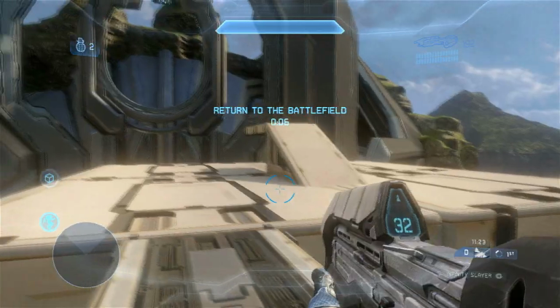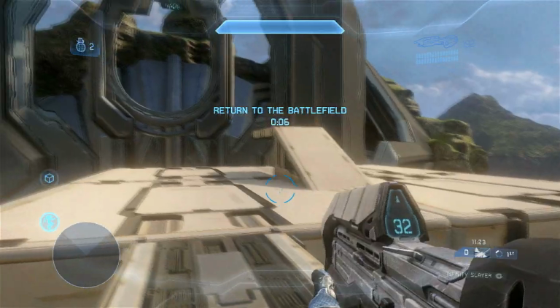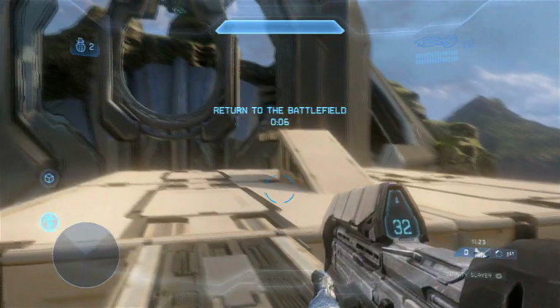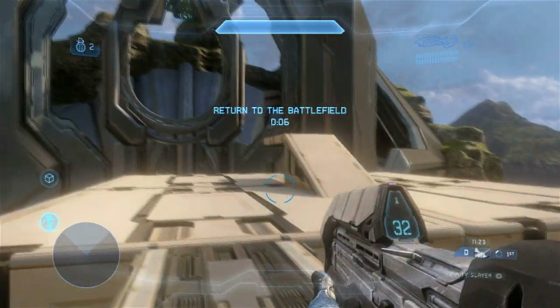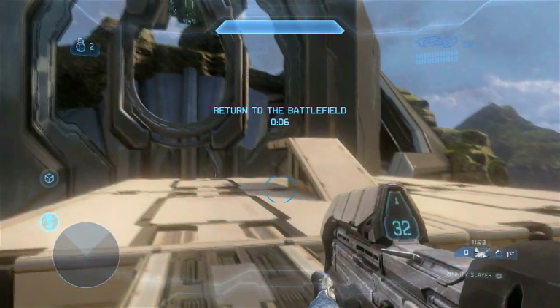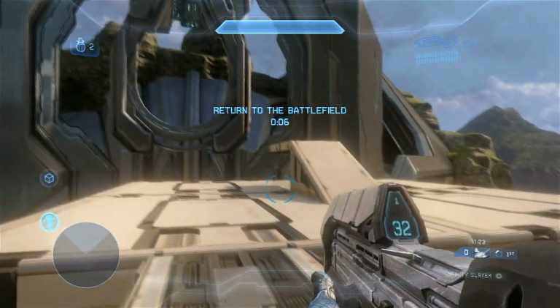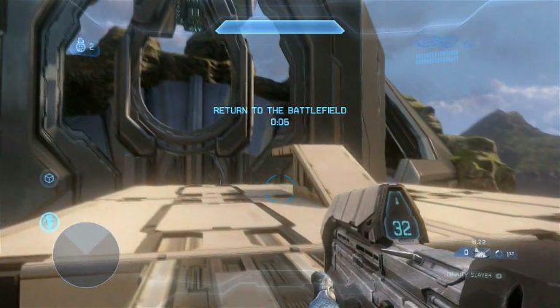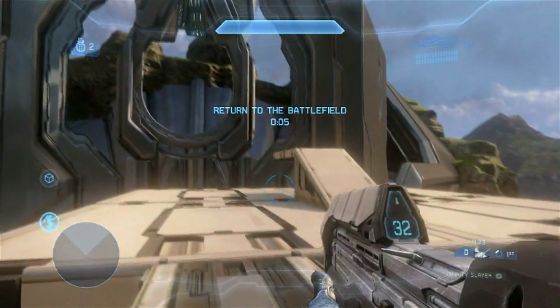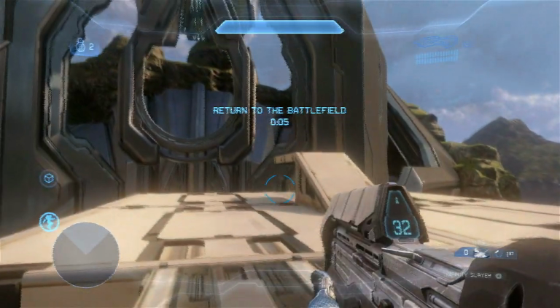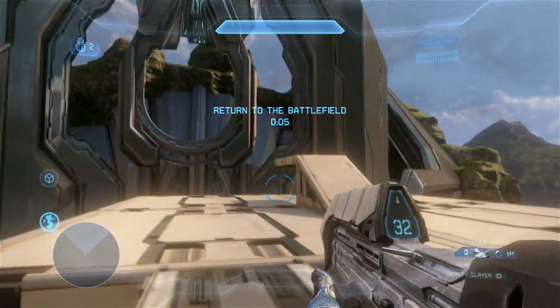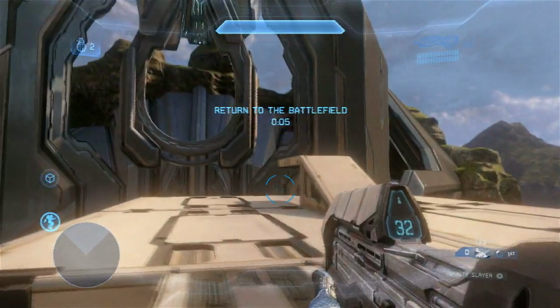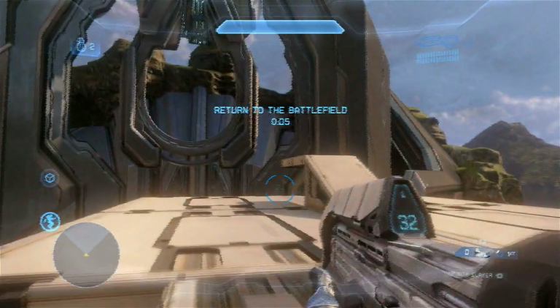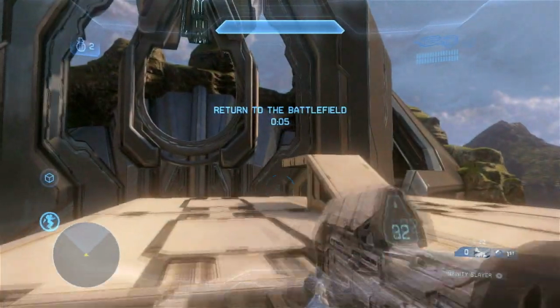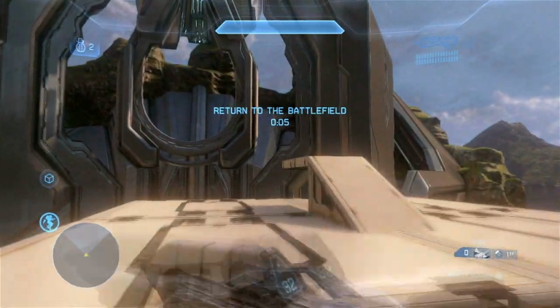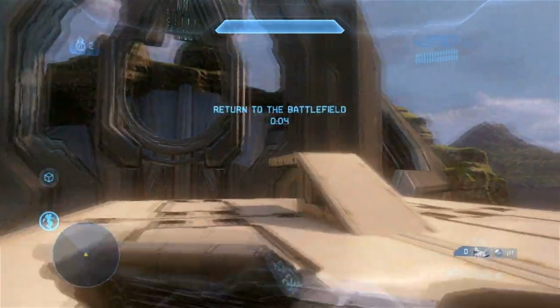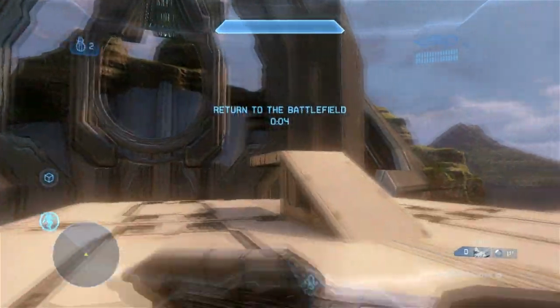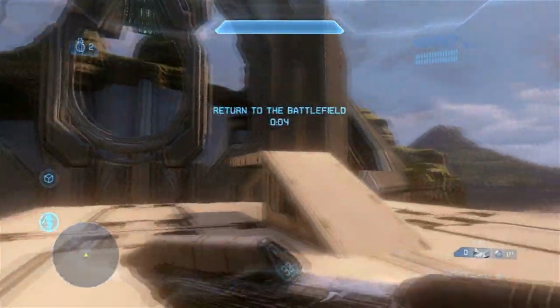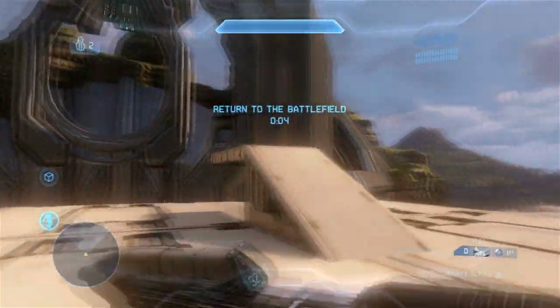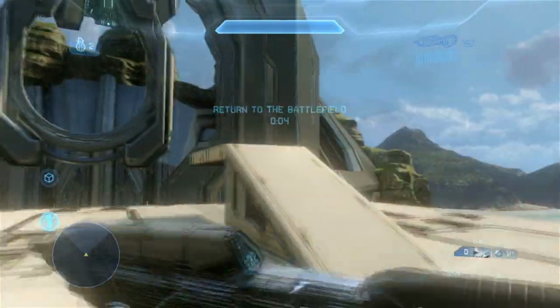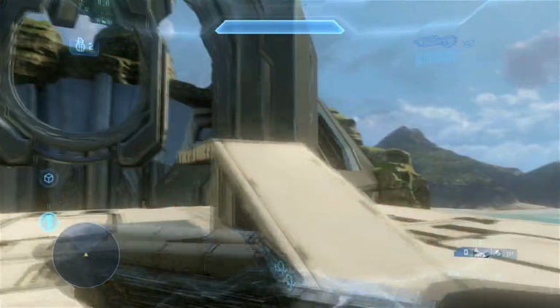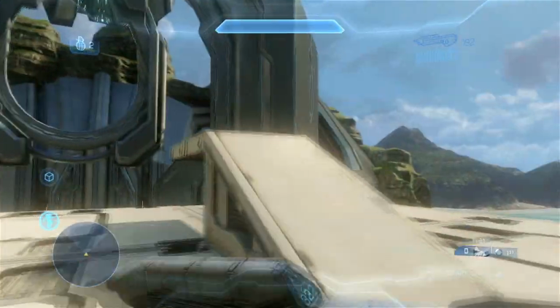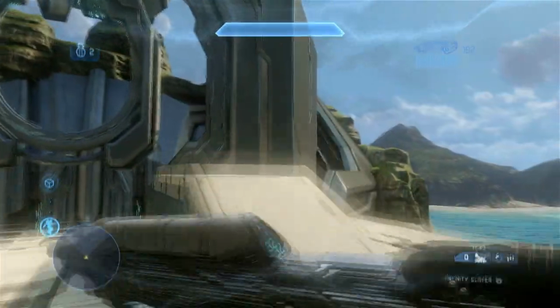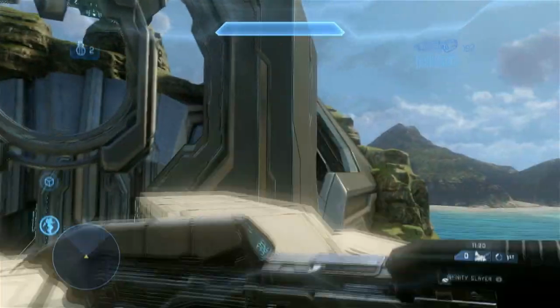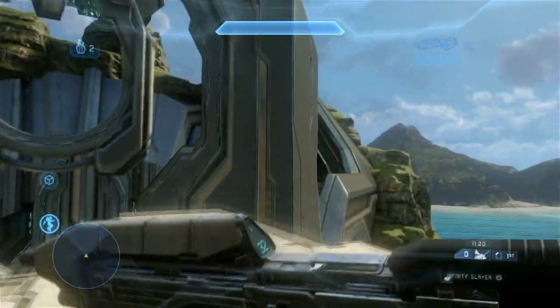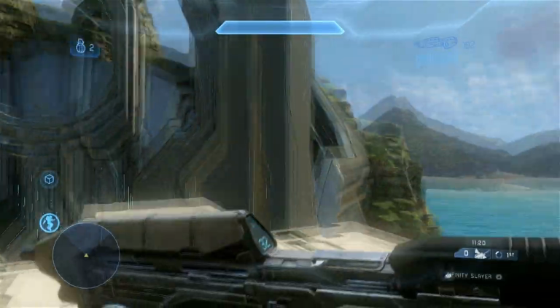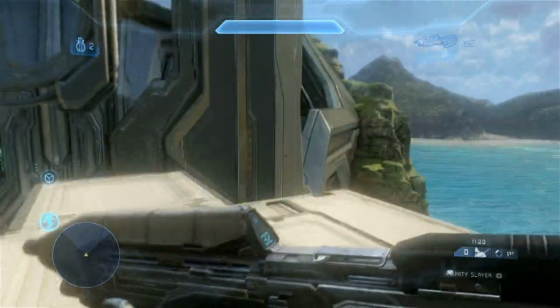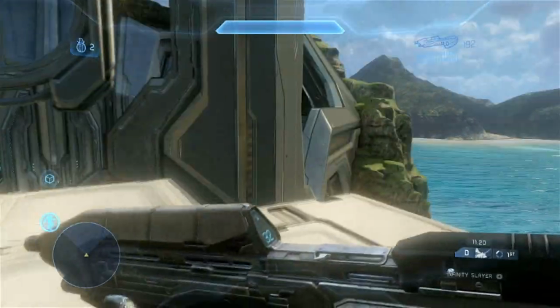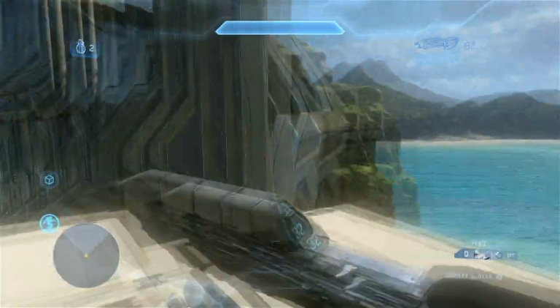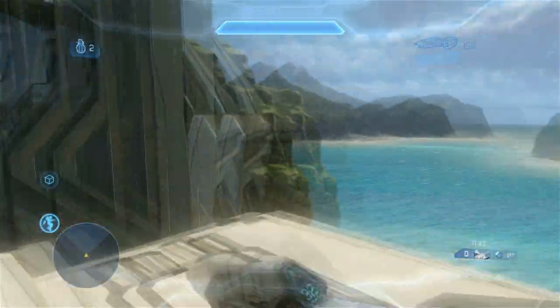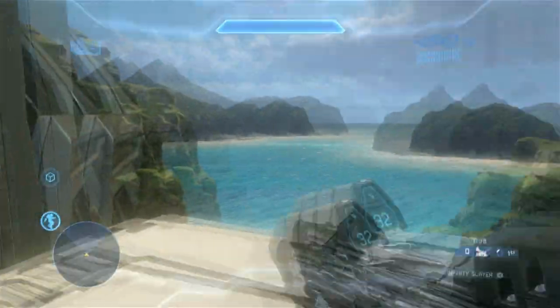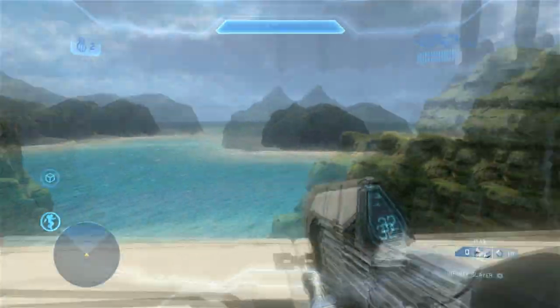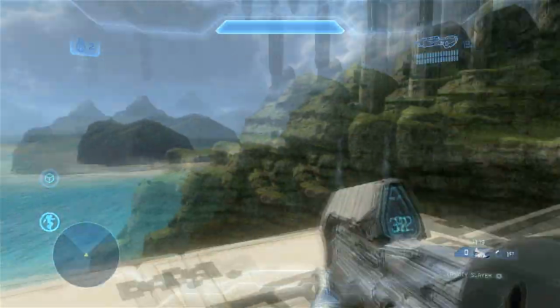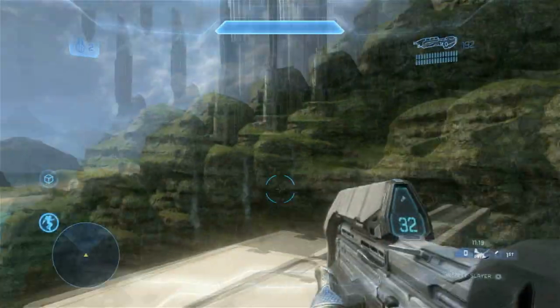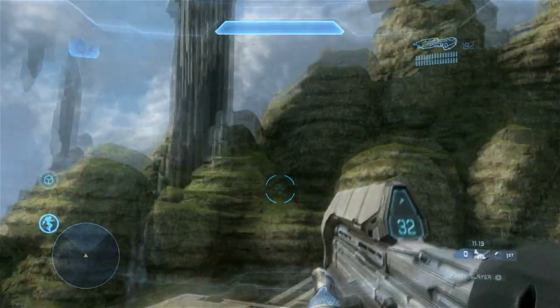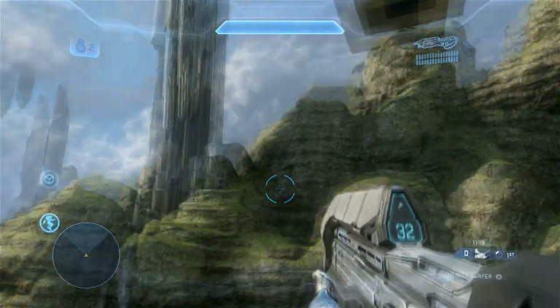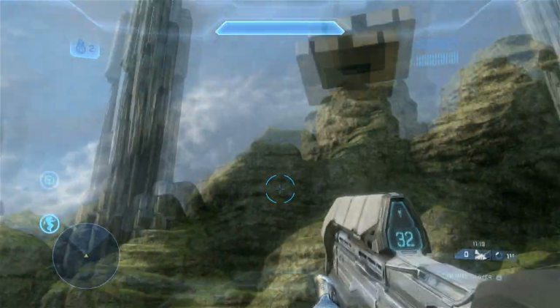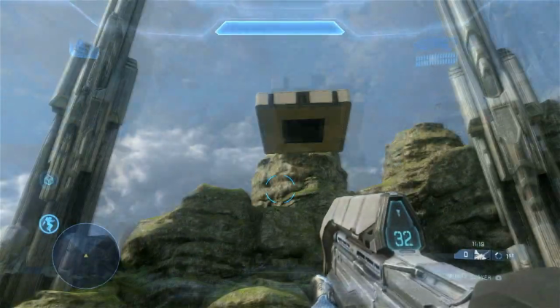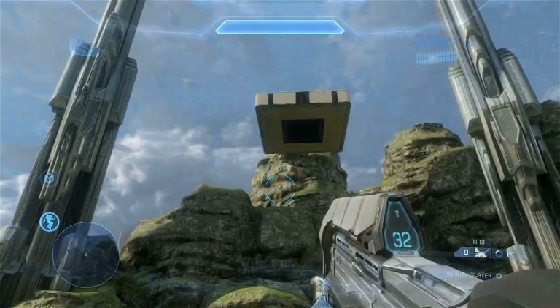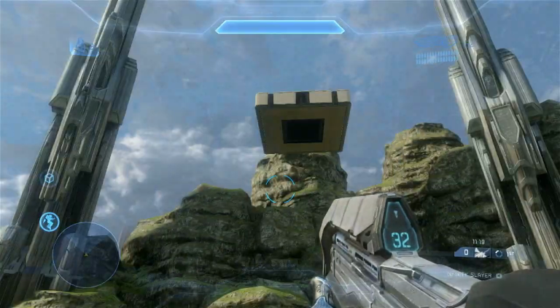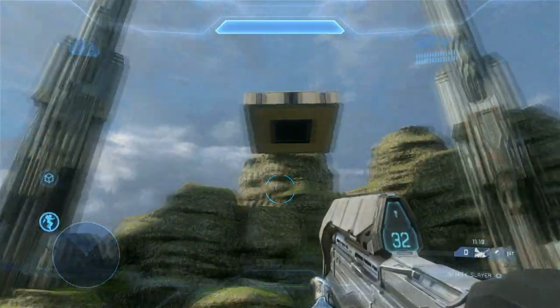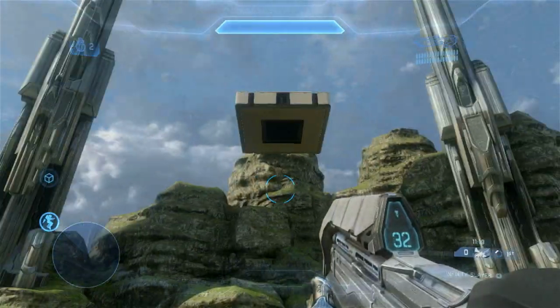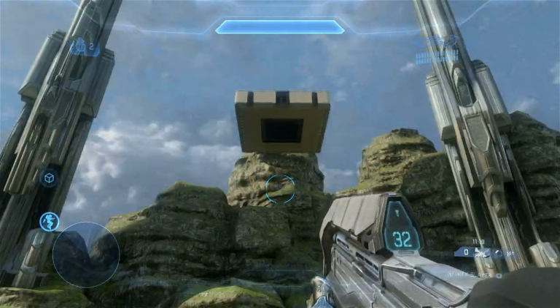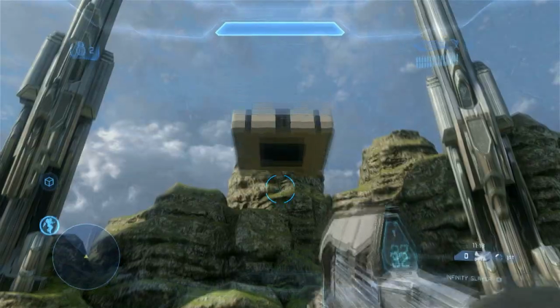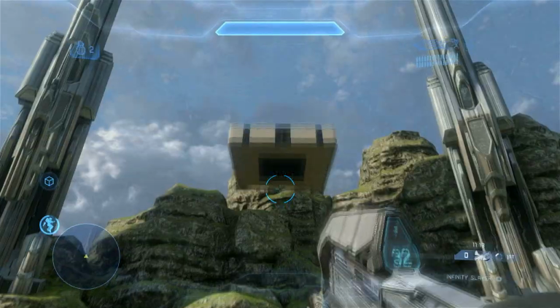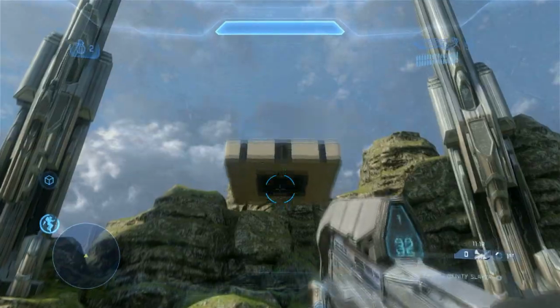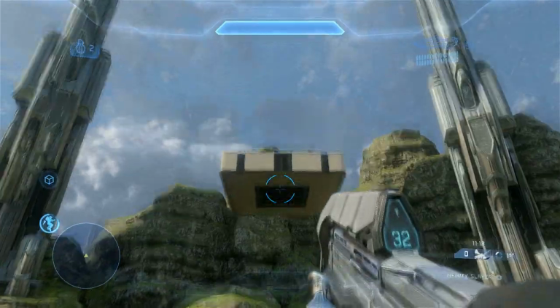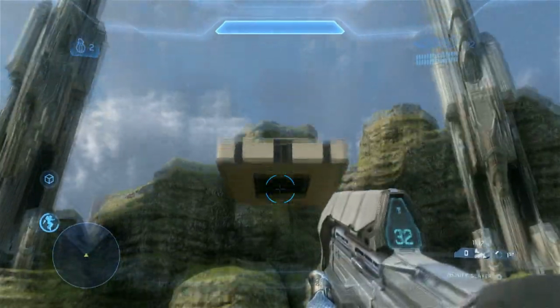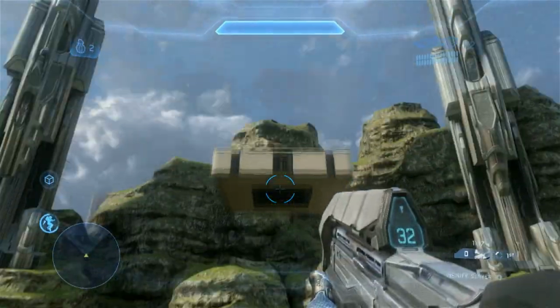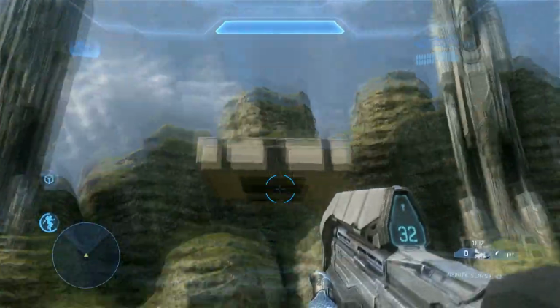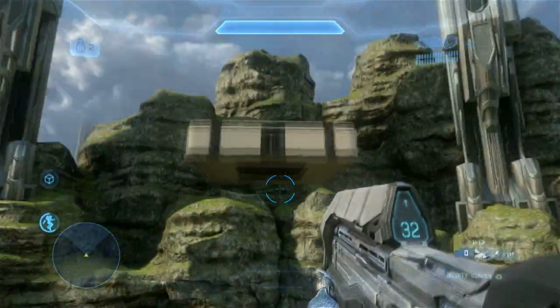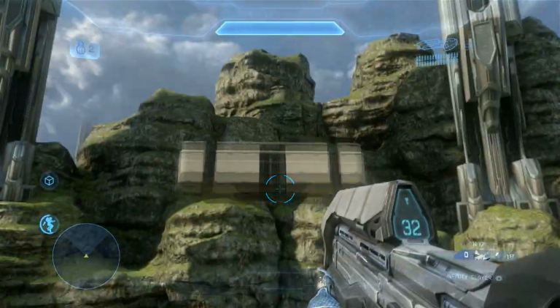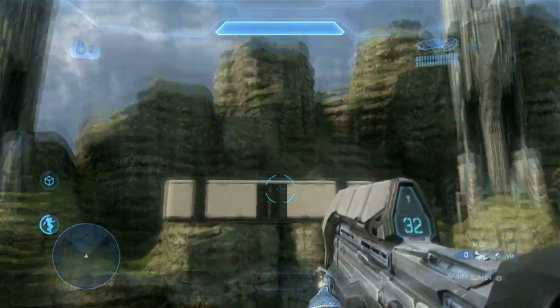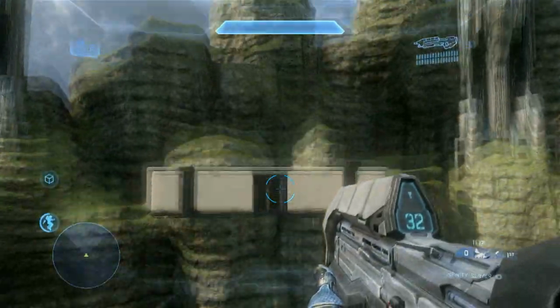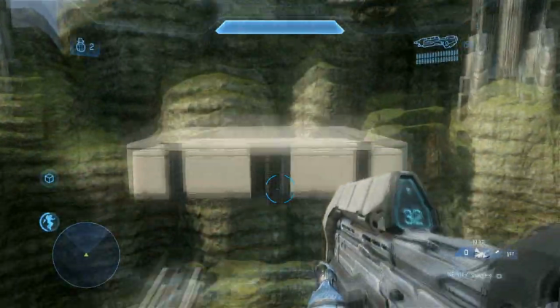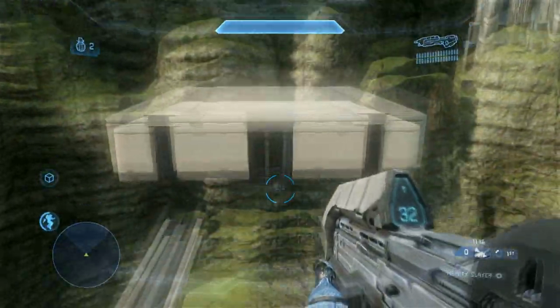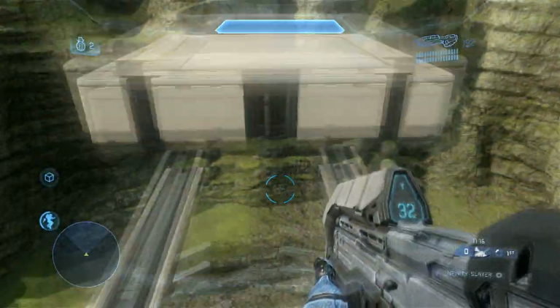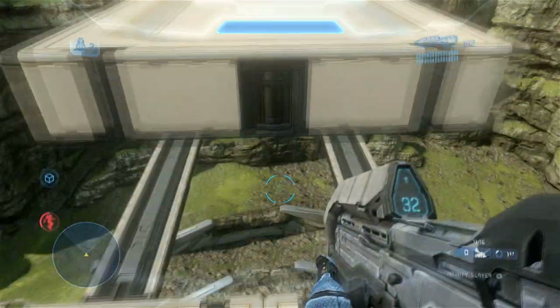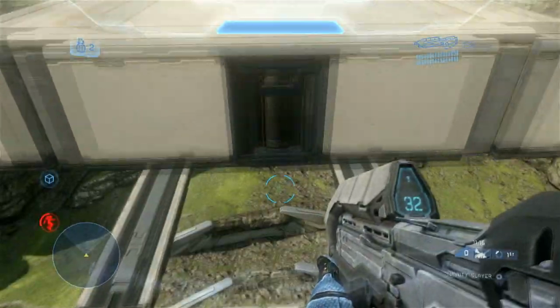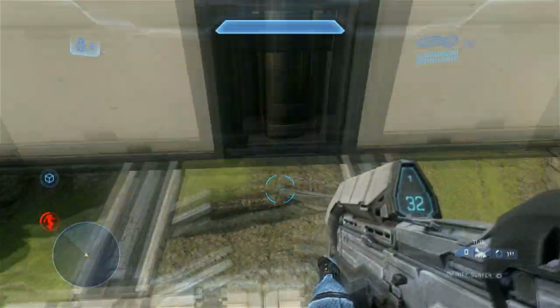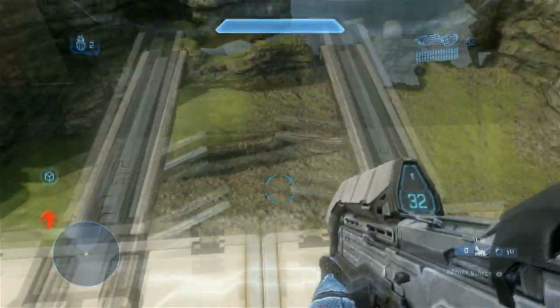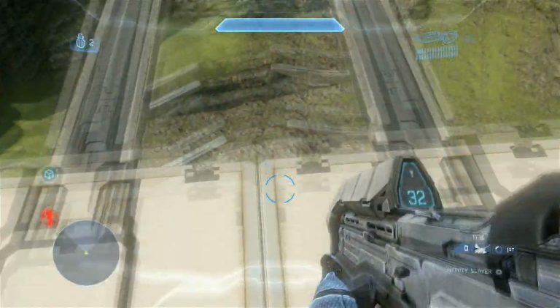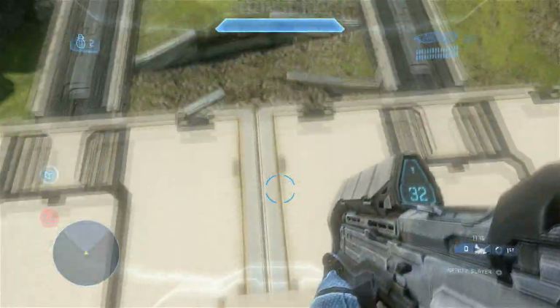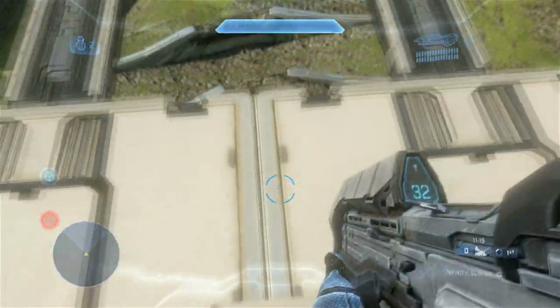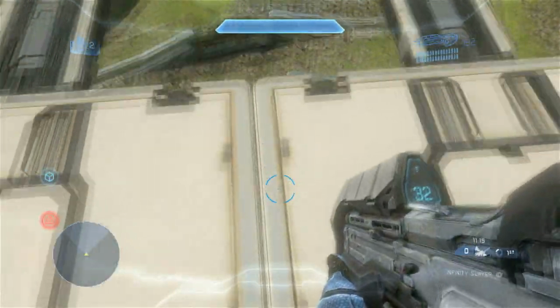Certain Affinity welcomes you to another Forge tutorial. This week we'll be going over kill volumes and how to use trait zones to create a ceiling on your map to prevent players from leaving the playspace.